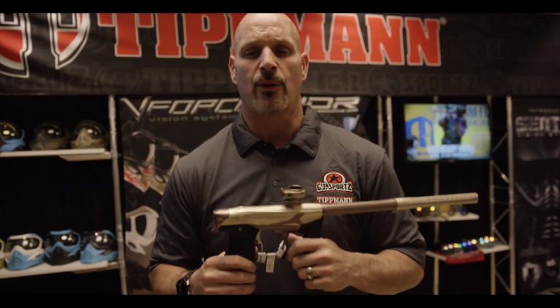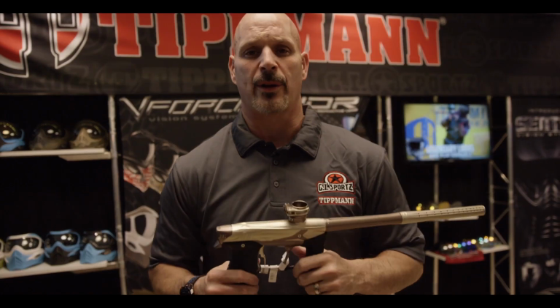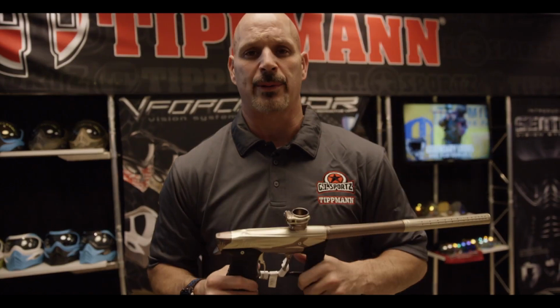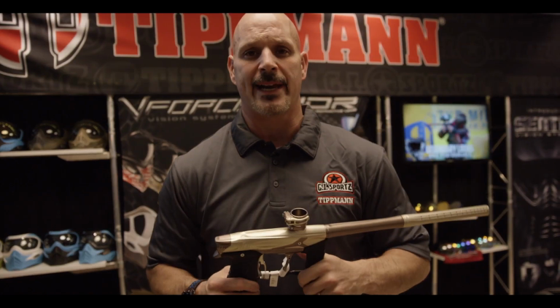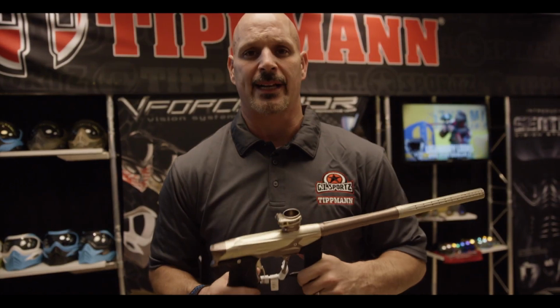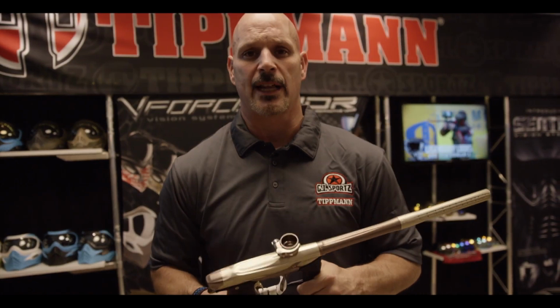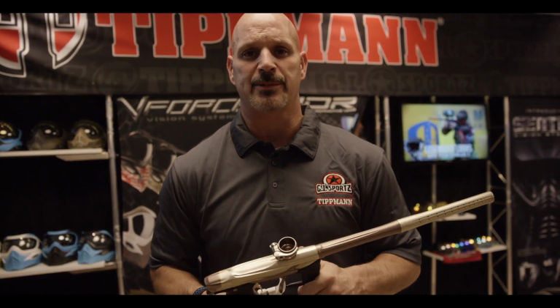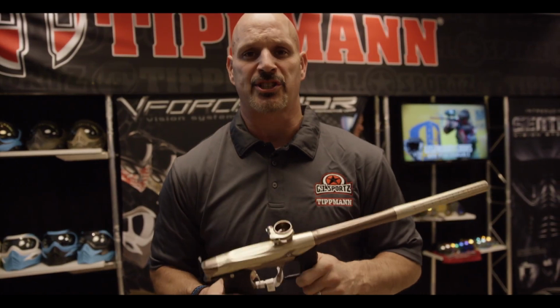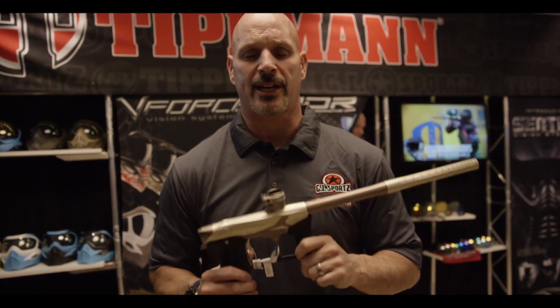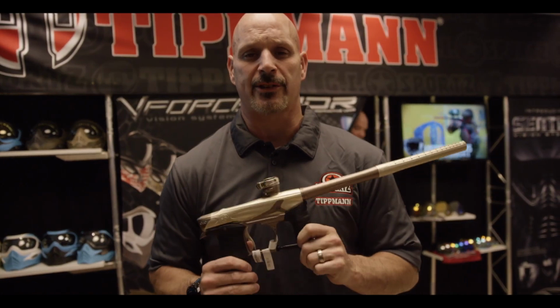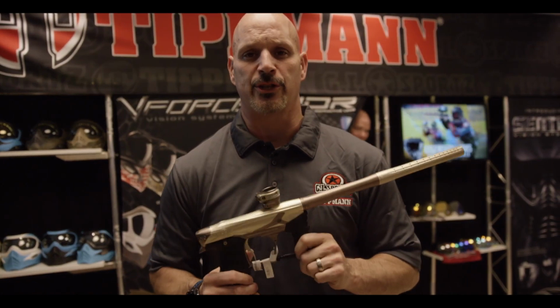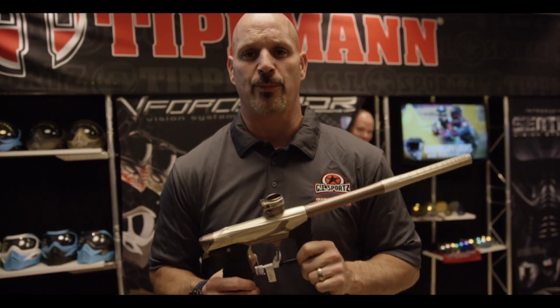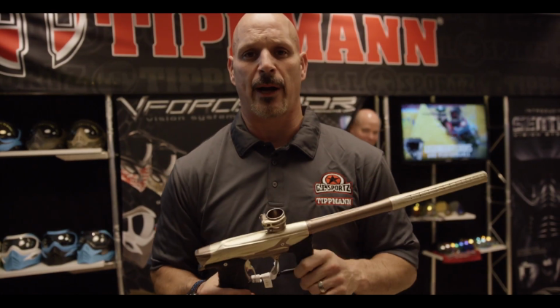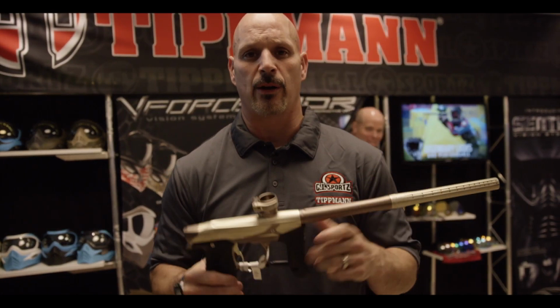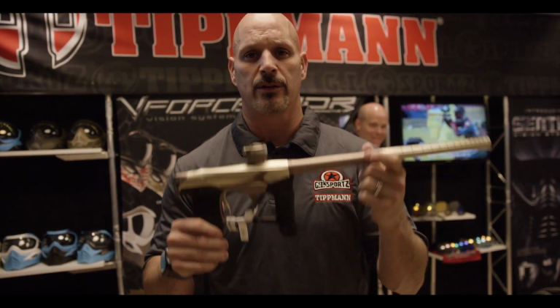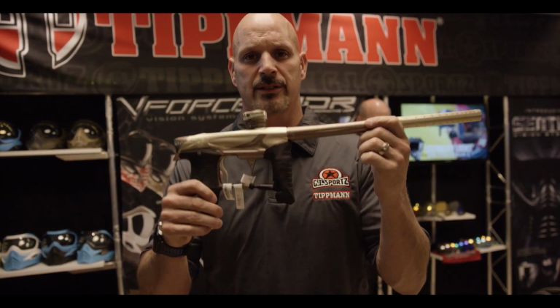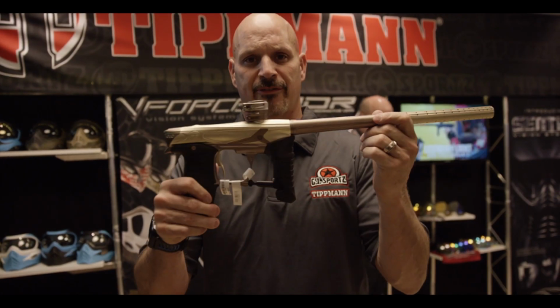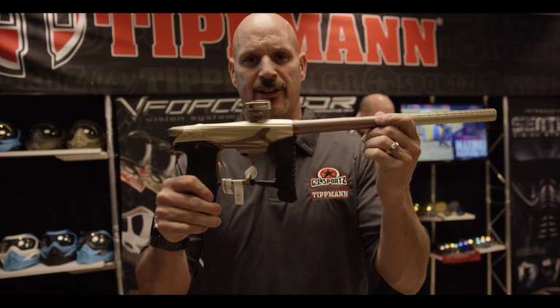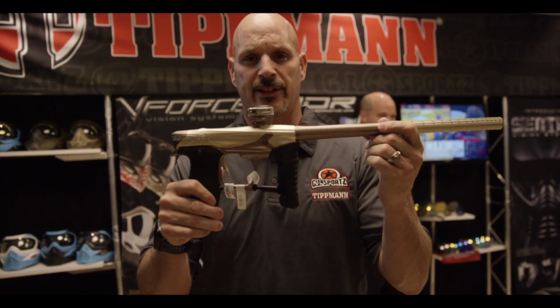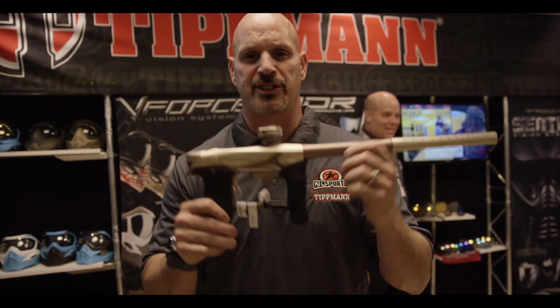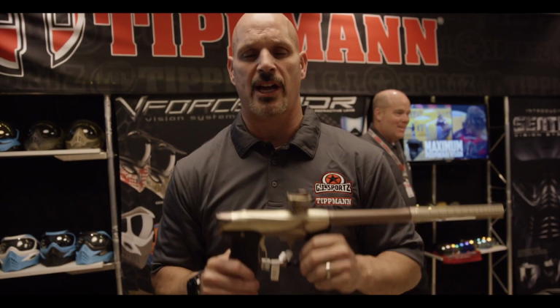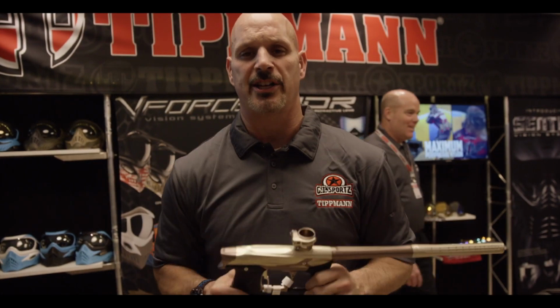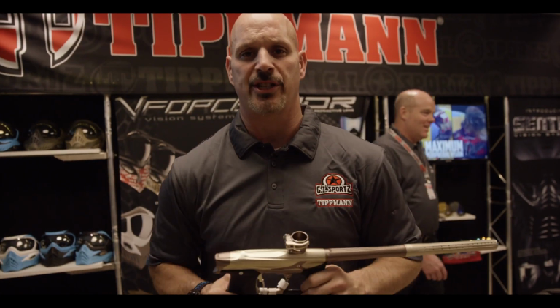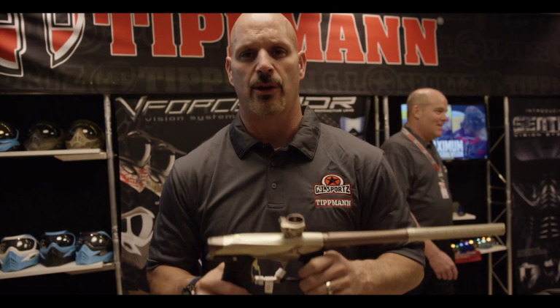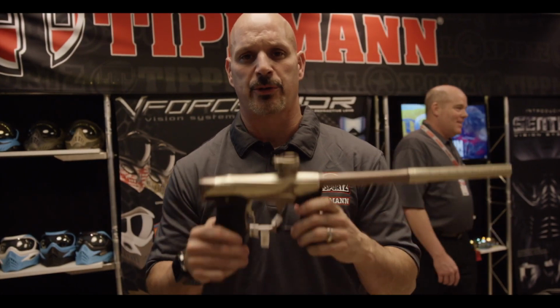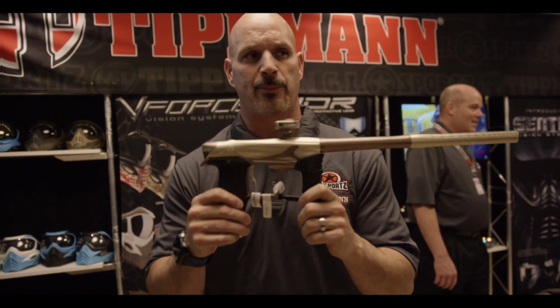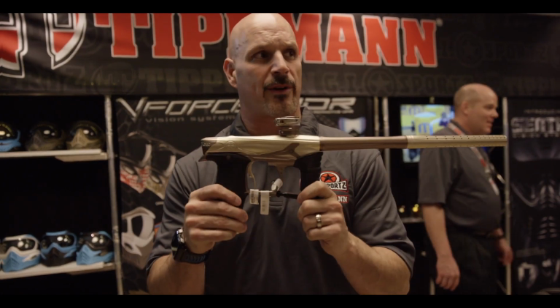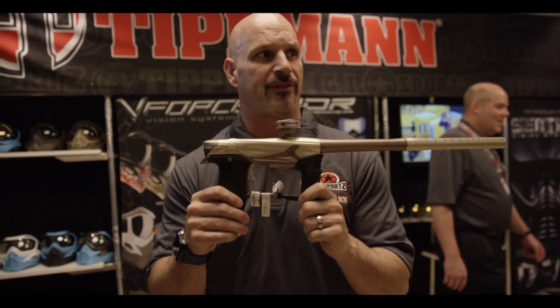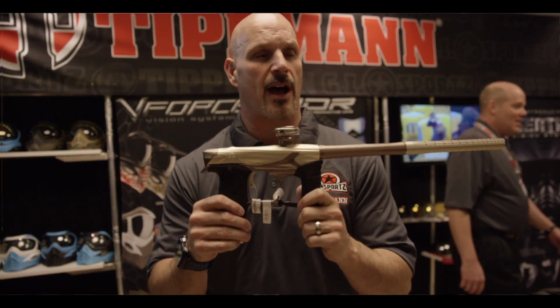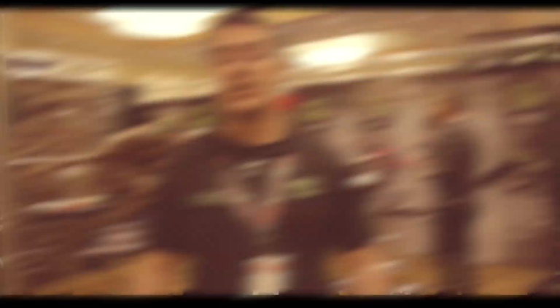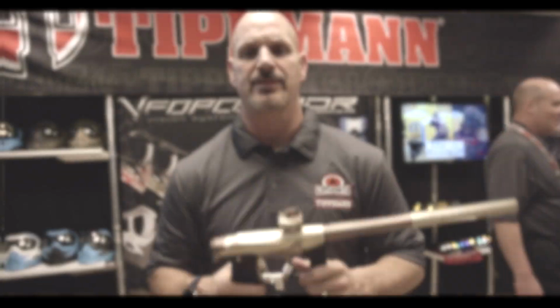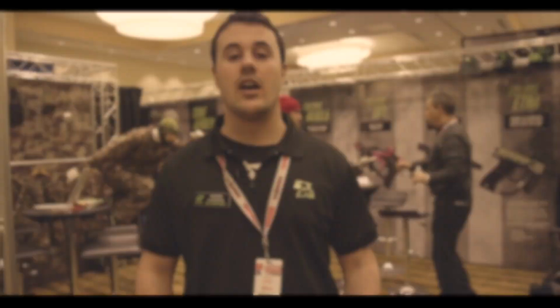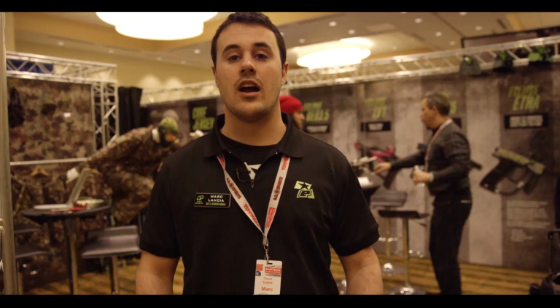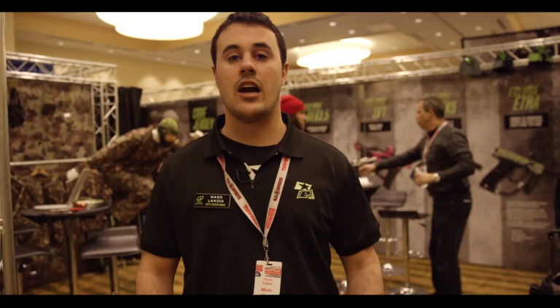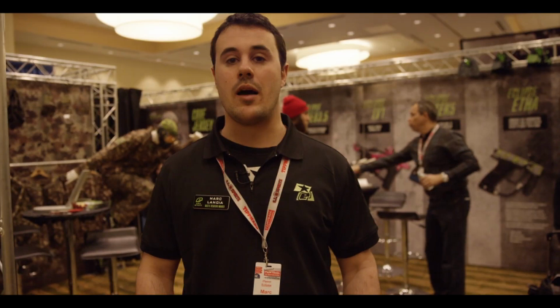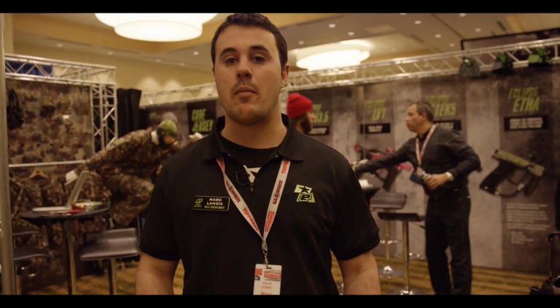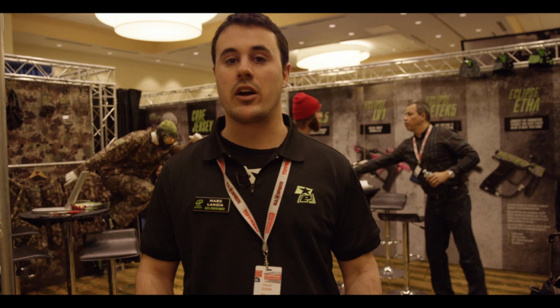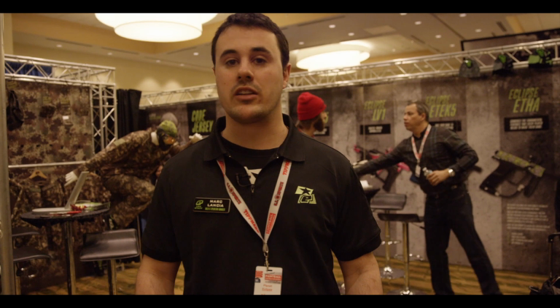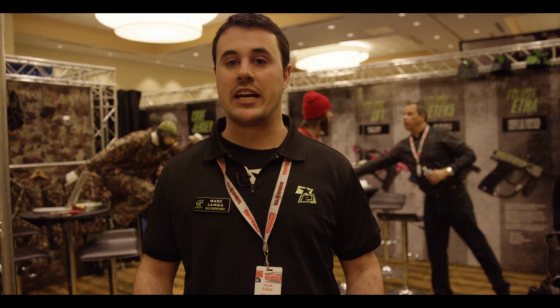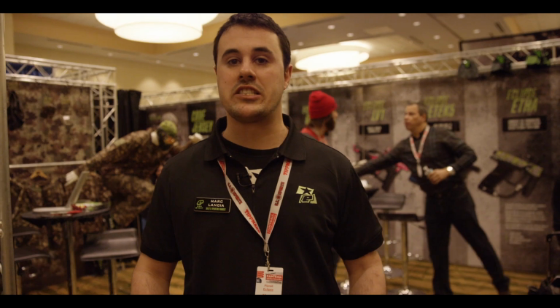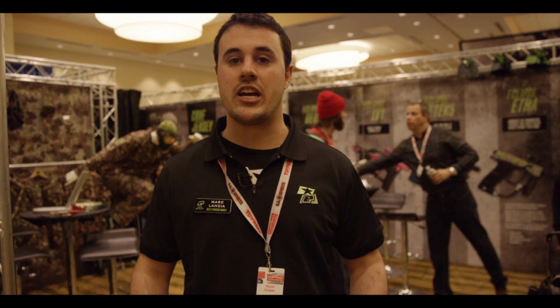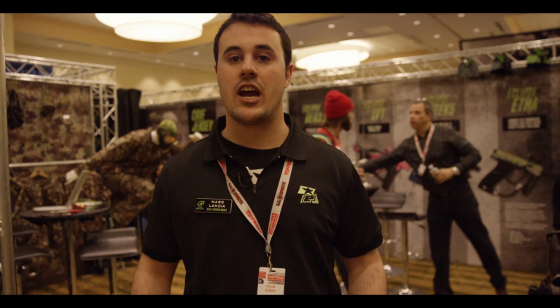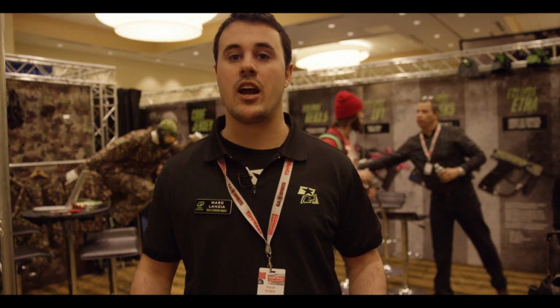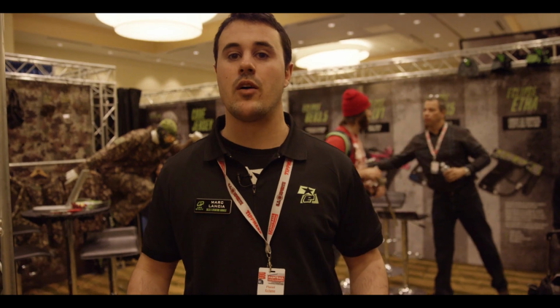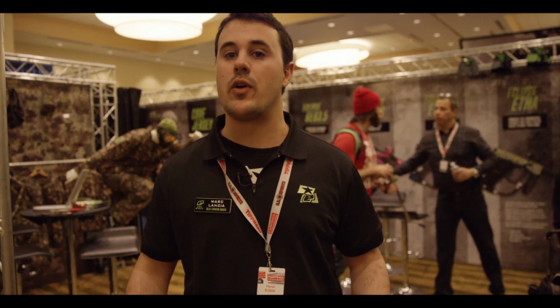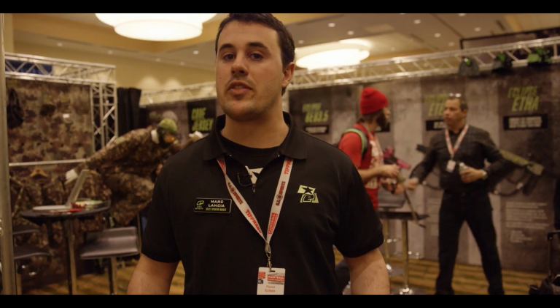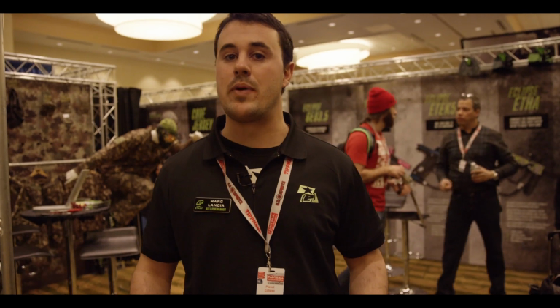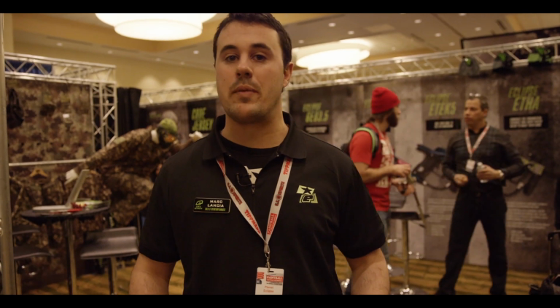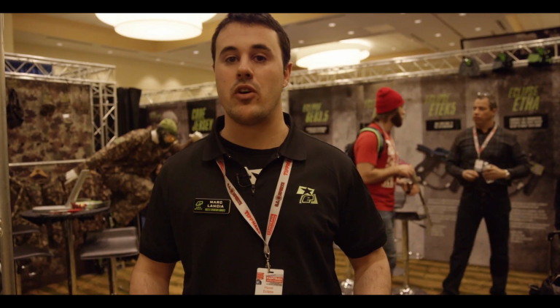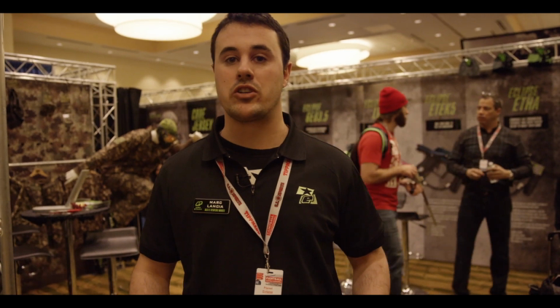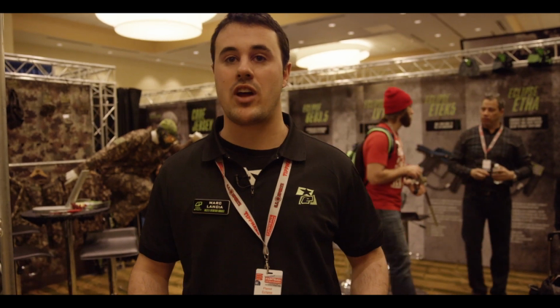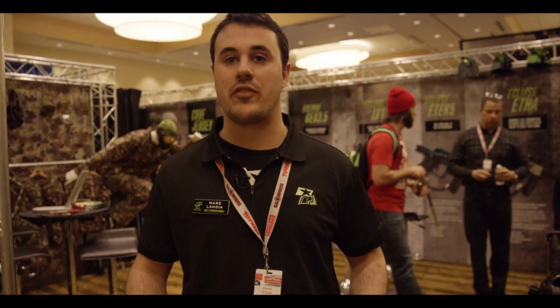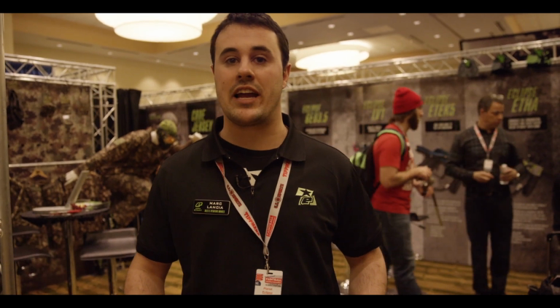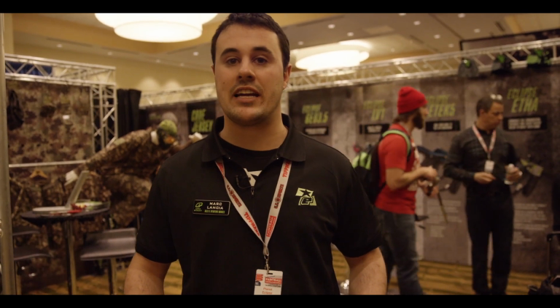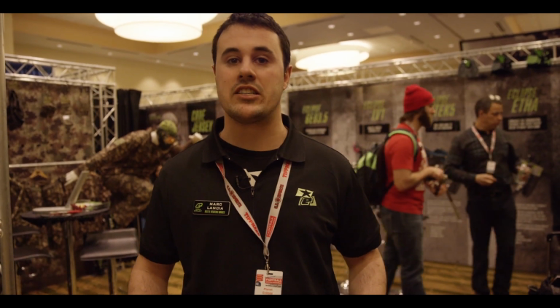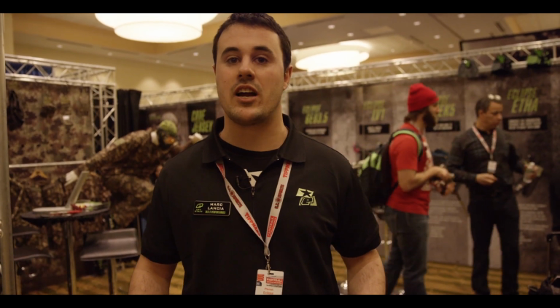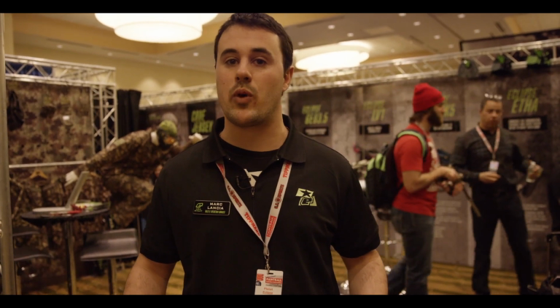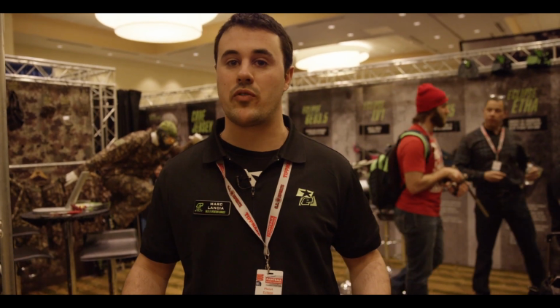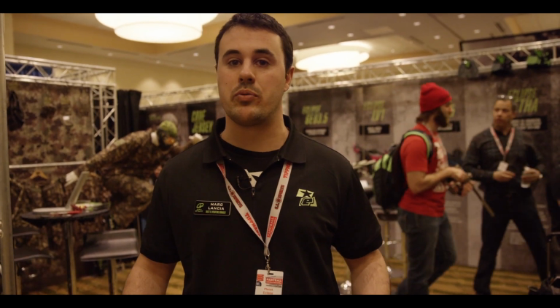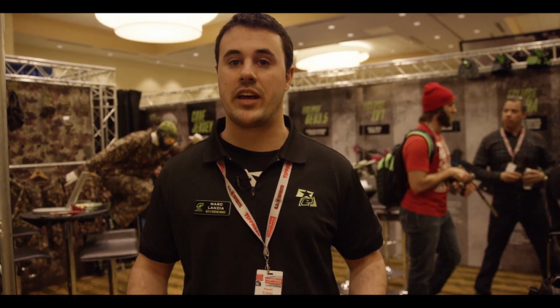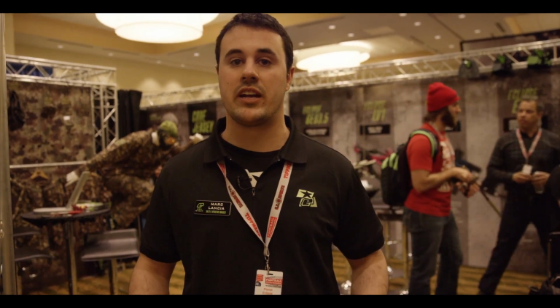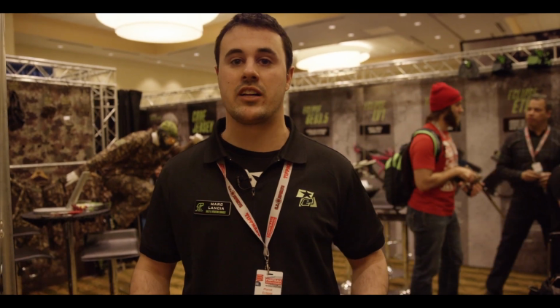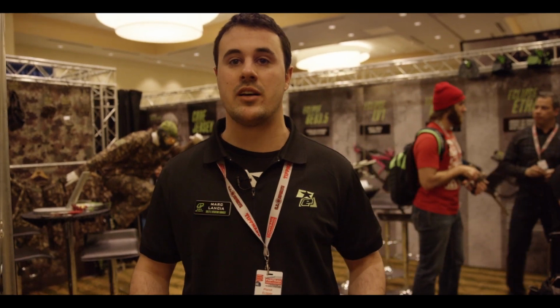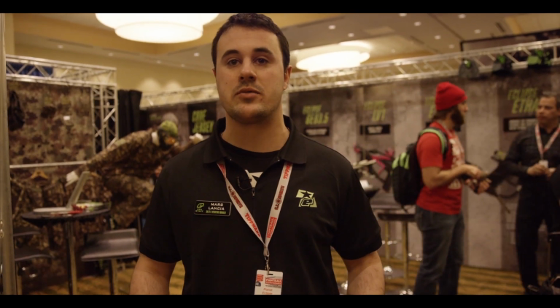All right, we're gonna head over to Planet Eclipse to check out the new barrel to fit on the GI Geo 3.5s. All right, I'm Mark Lancia. We're at the Paintball Extravaganza. I work for Planet Eclipse.